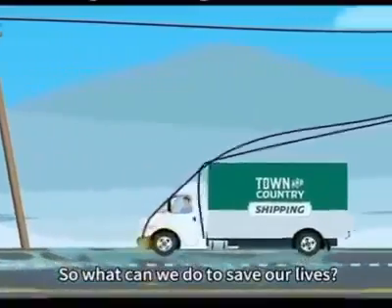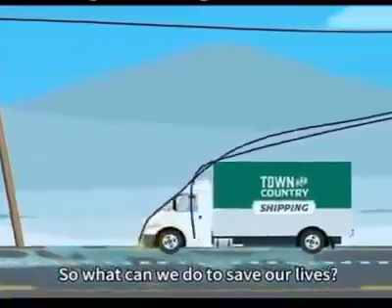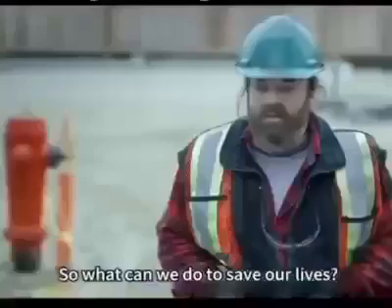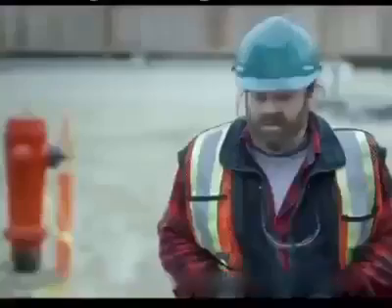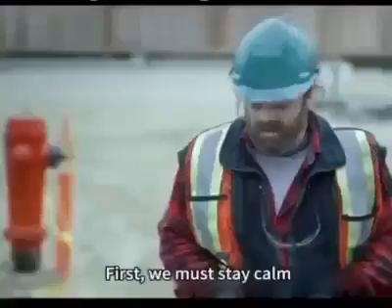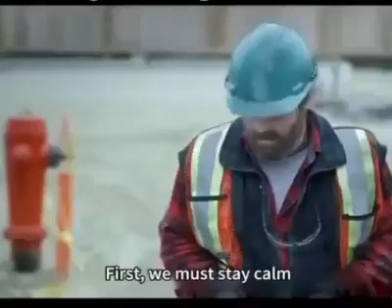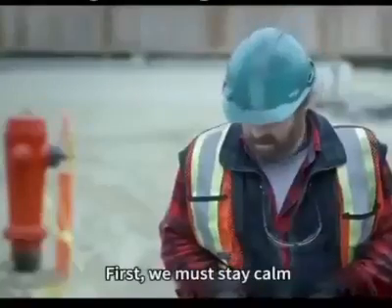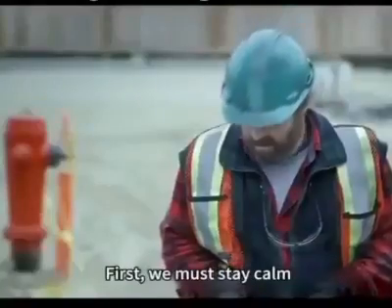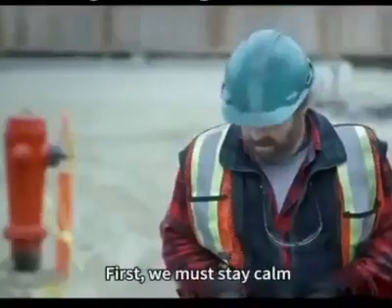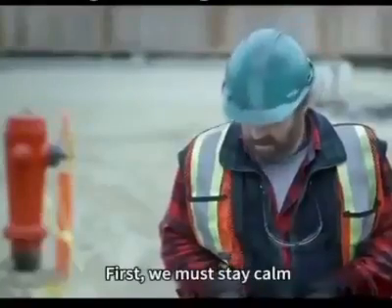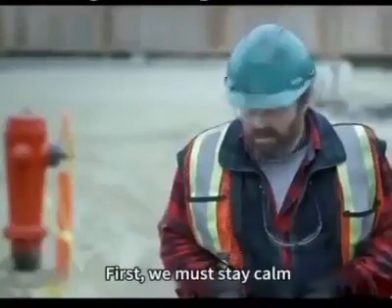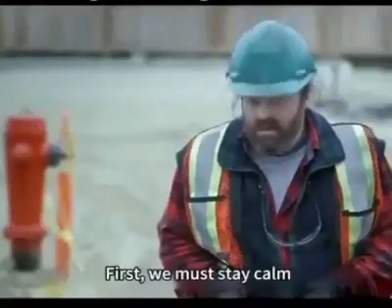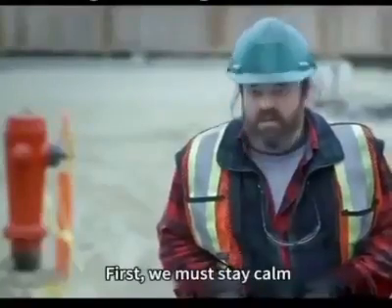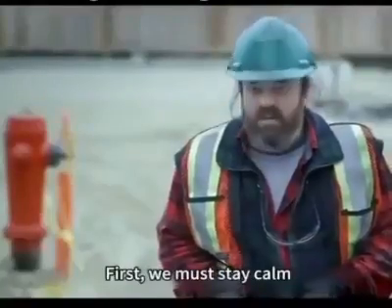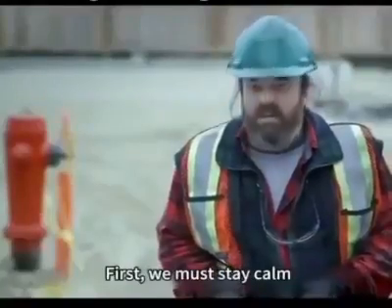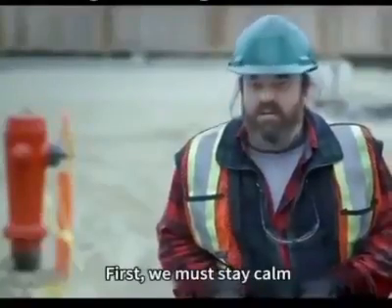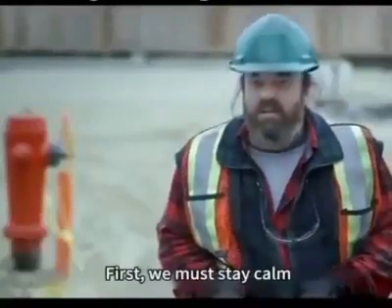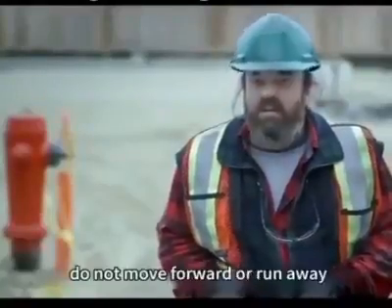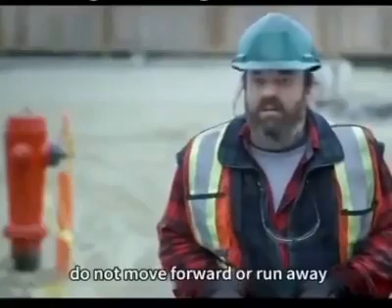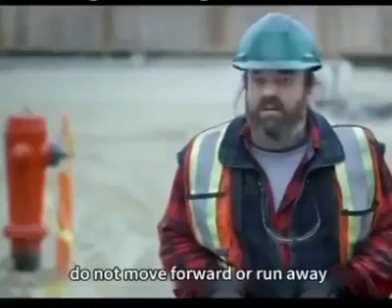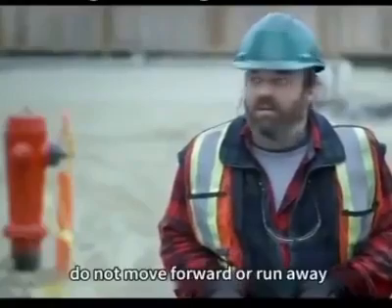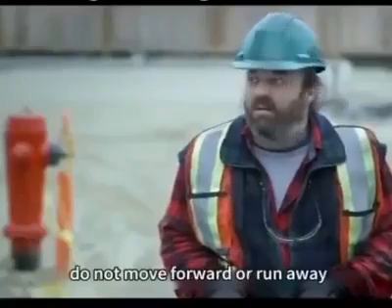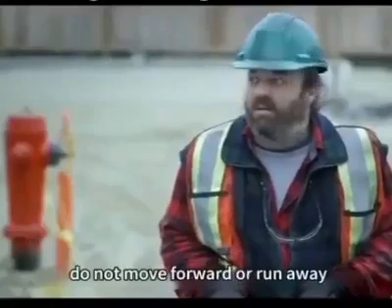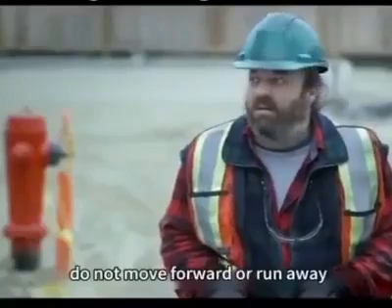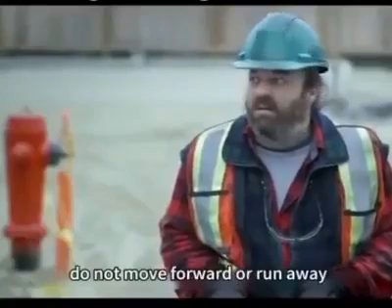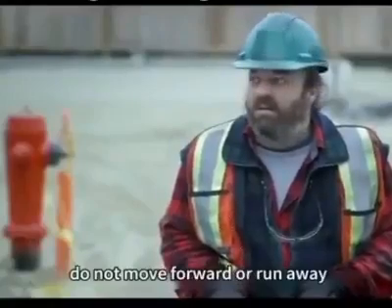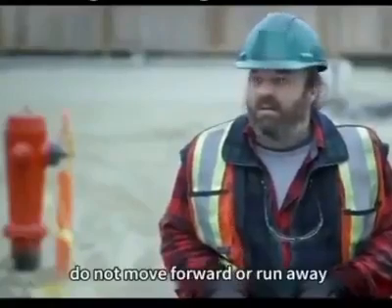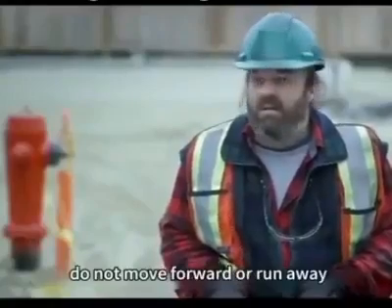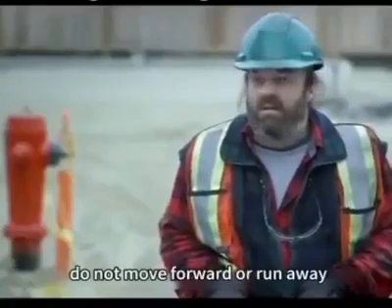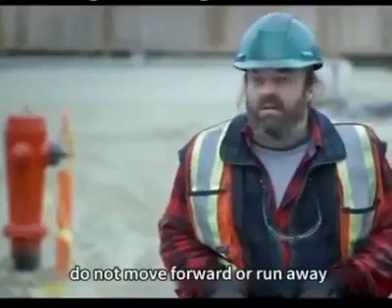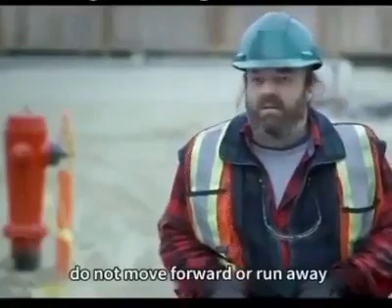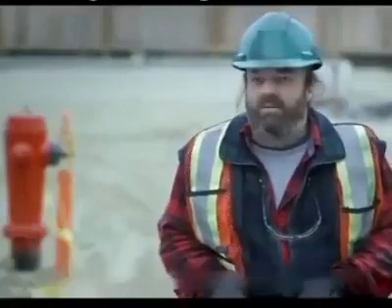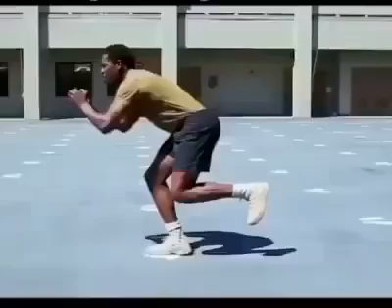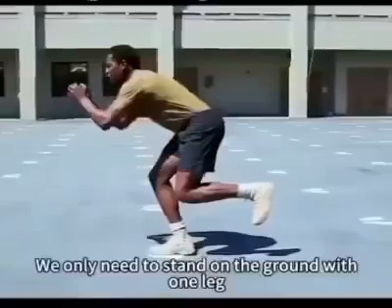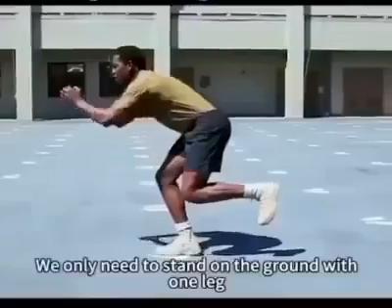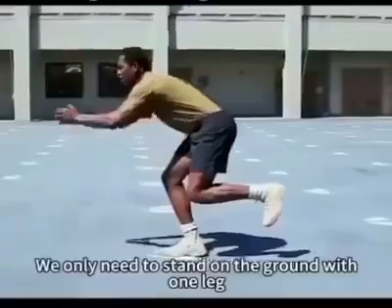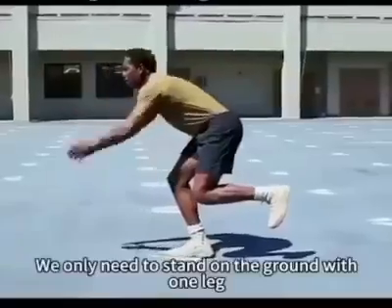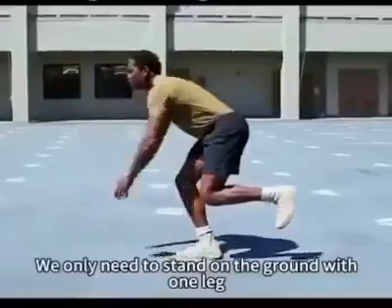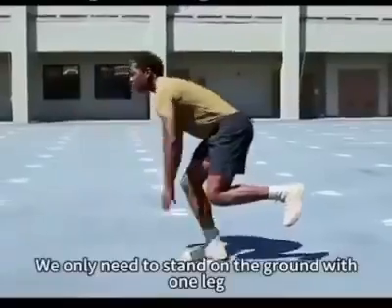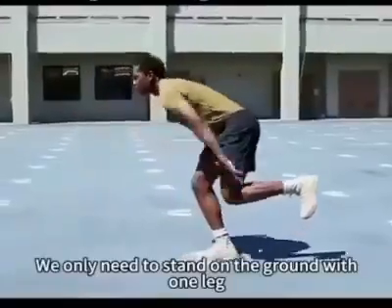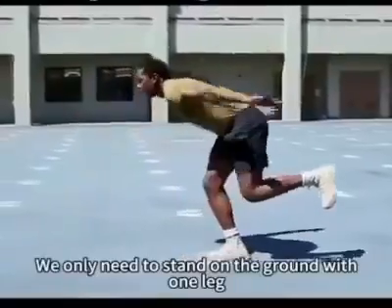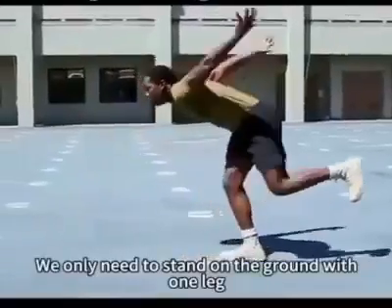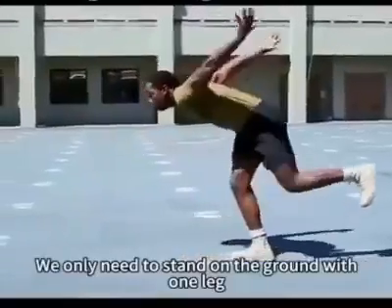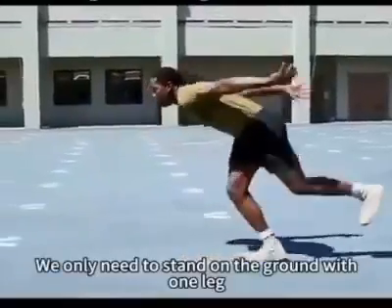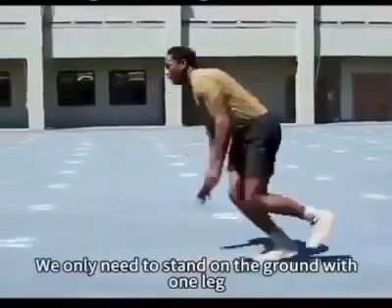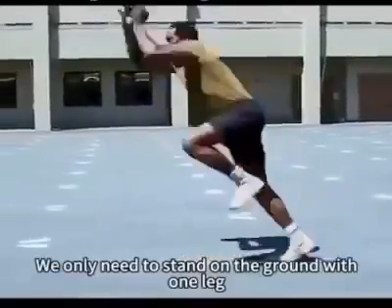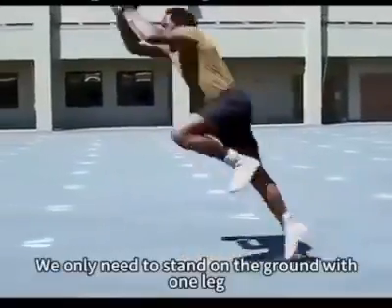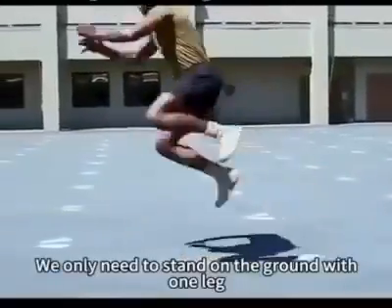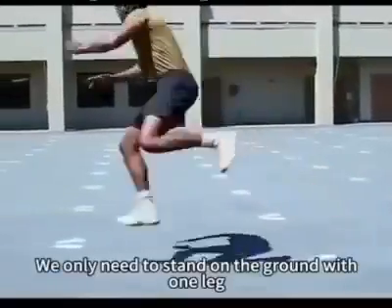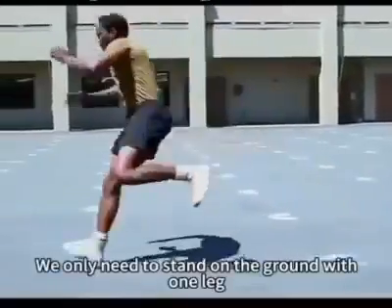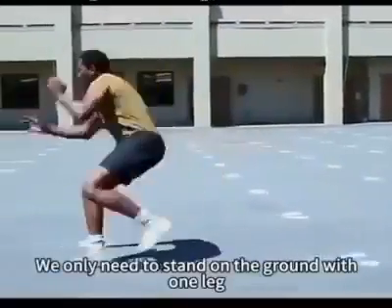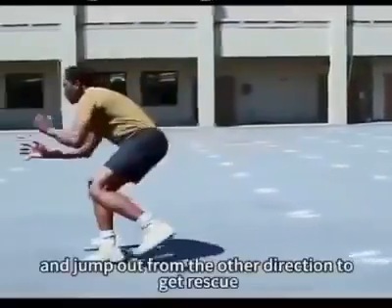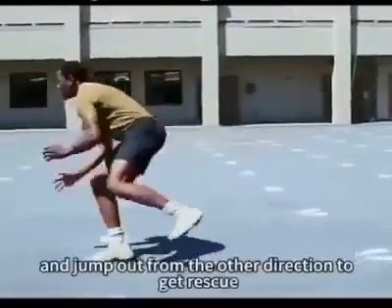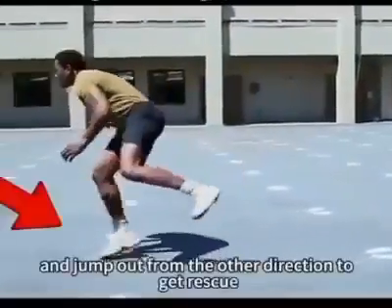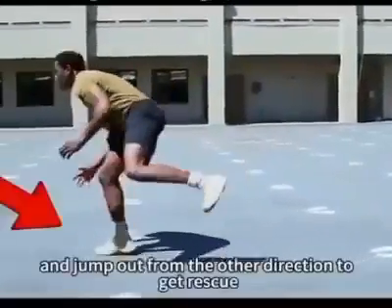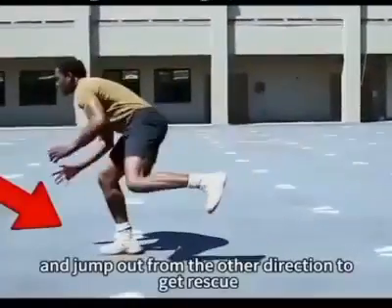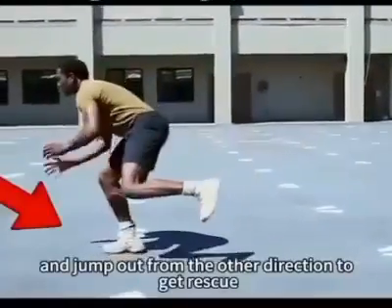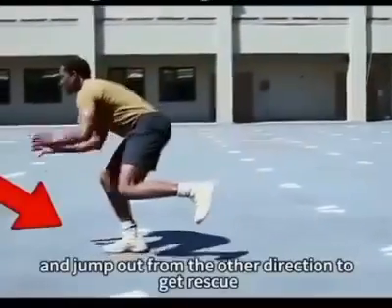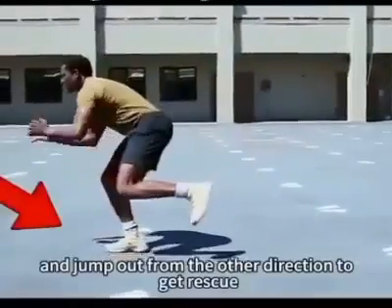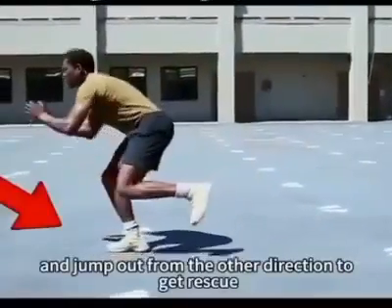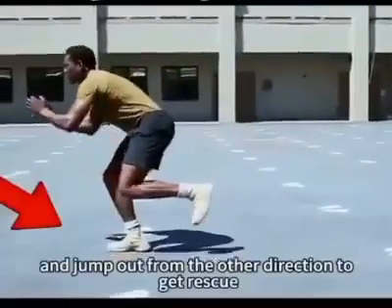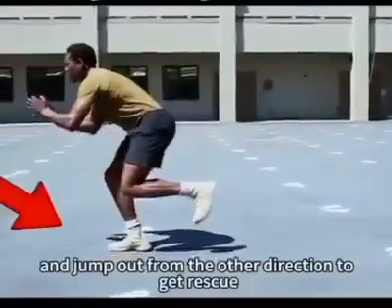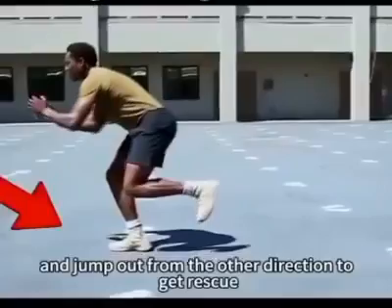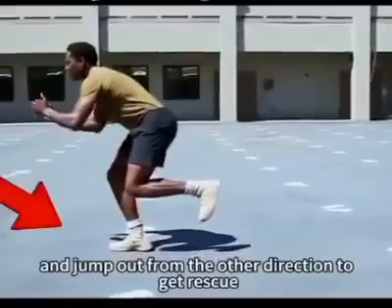First, we must stay calm — do not move forward or run away. We only need to stand on the ground with one leg and jump out from the other direction to get rescue.